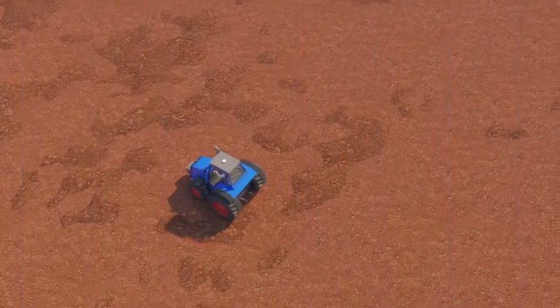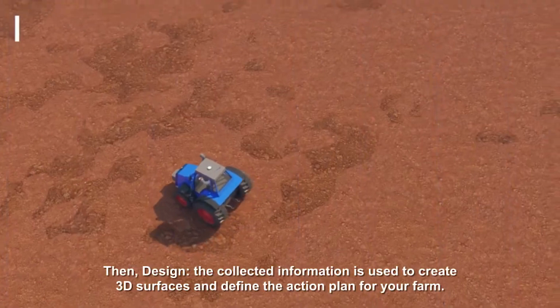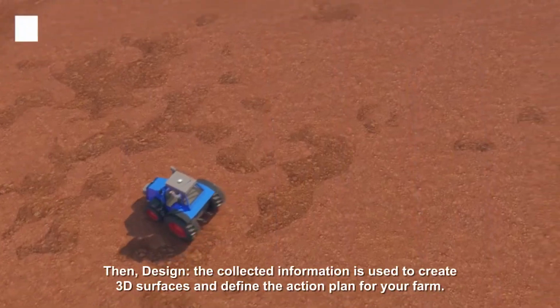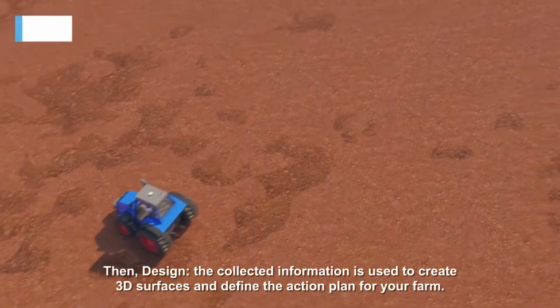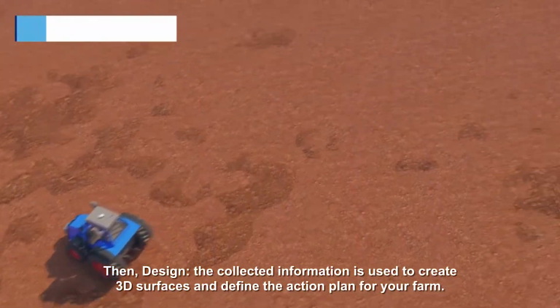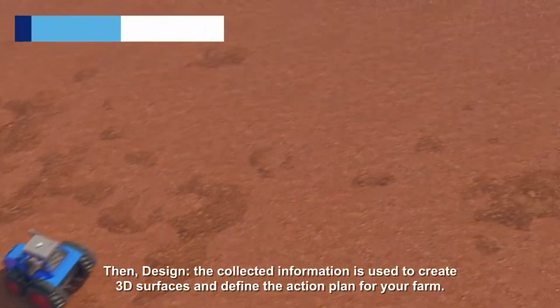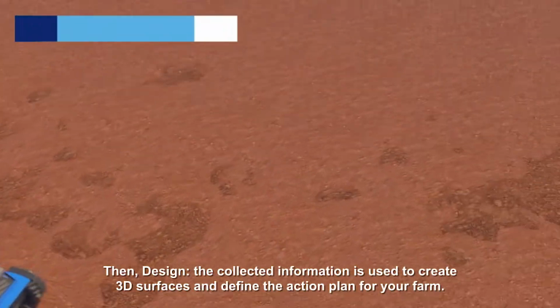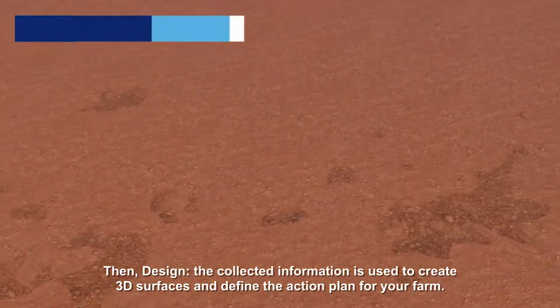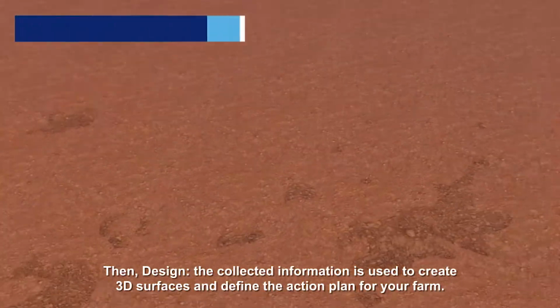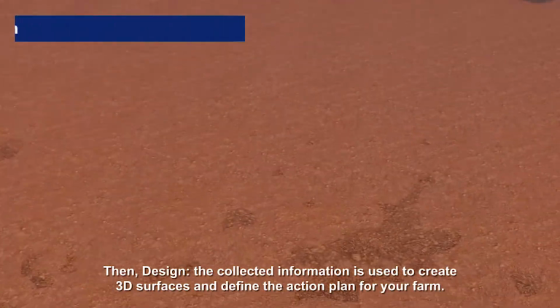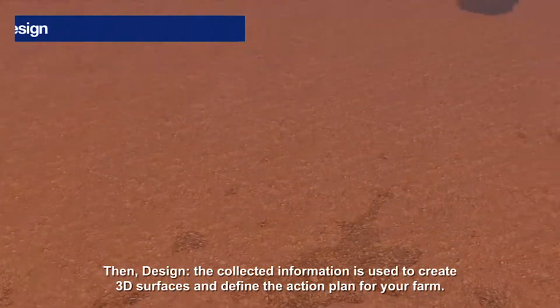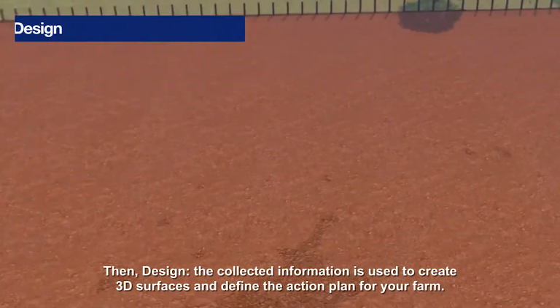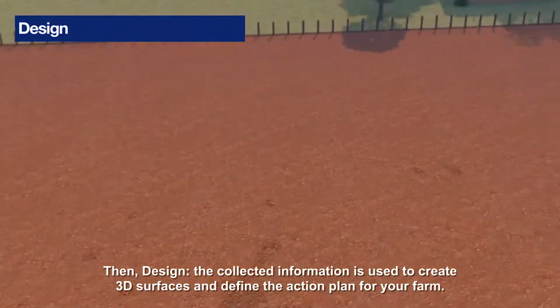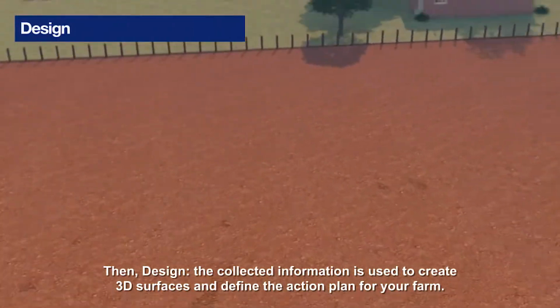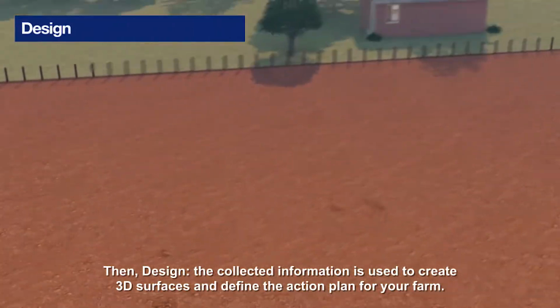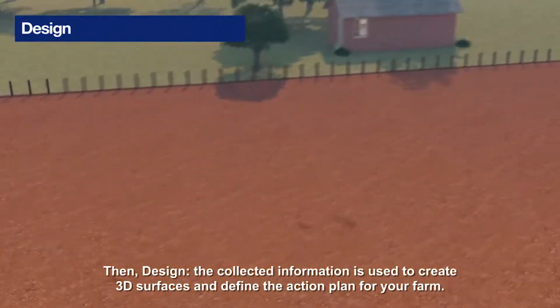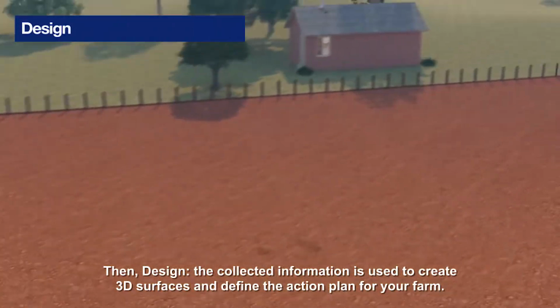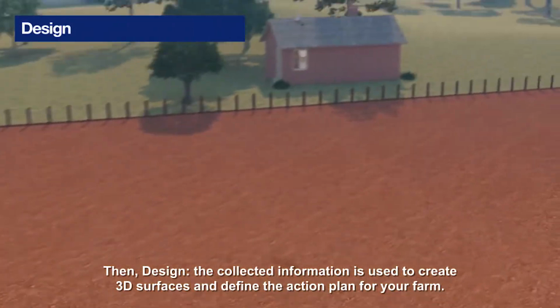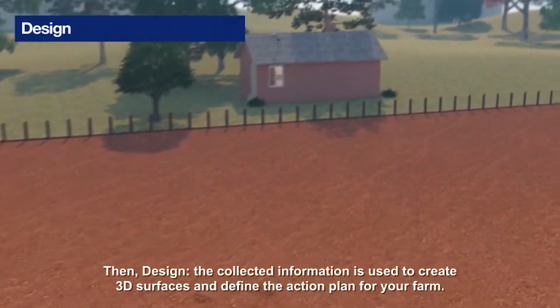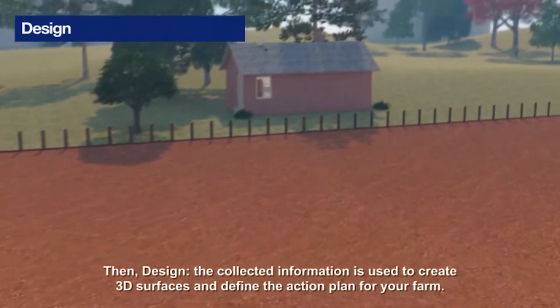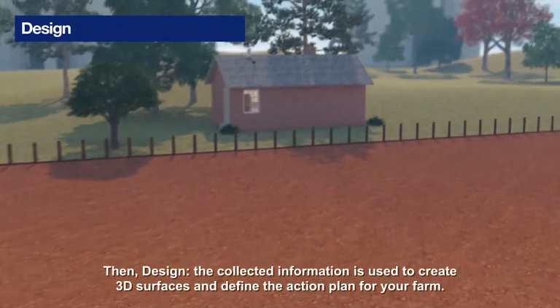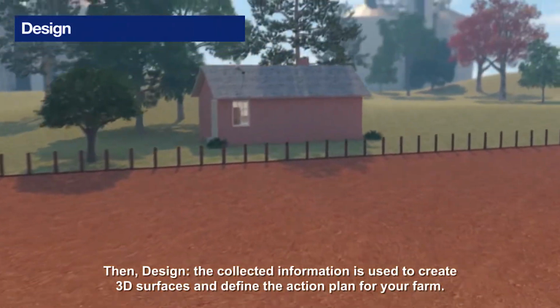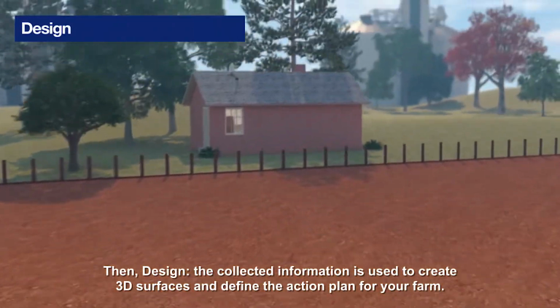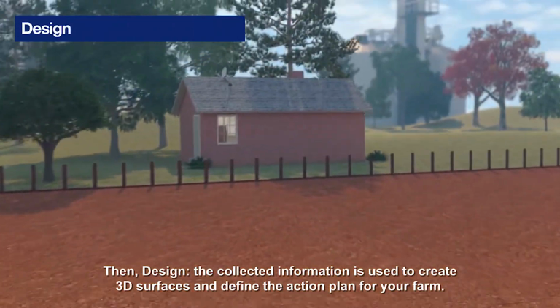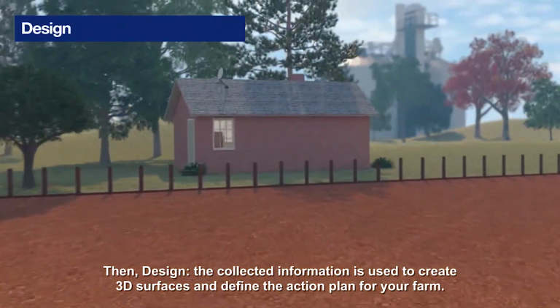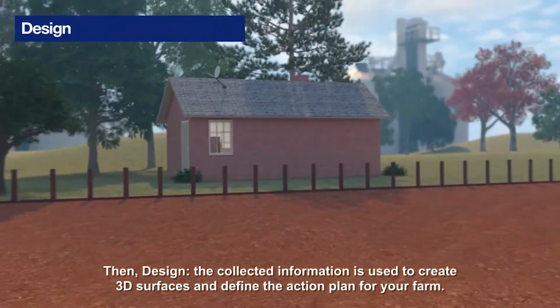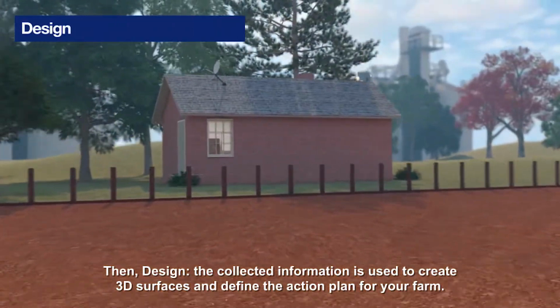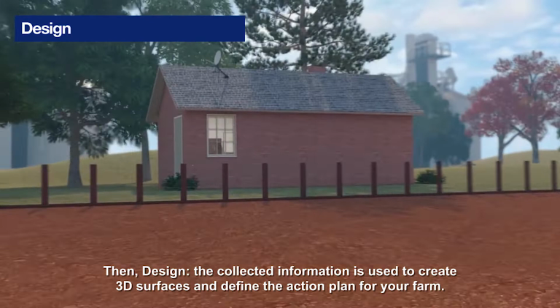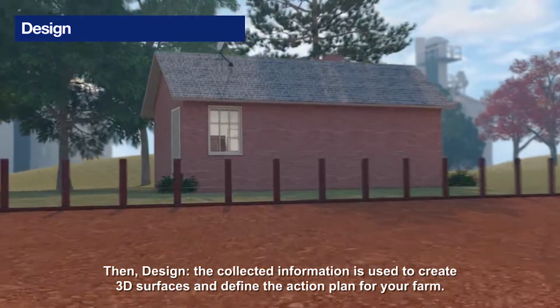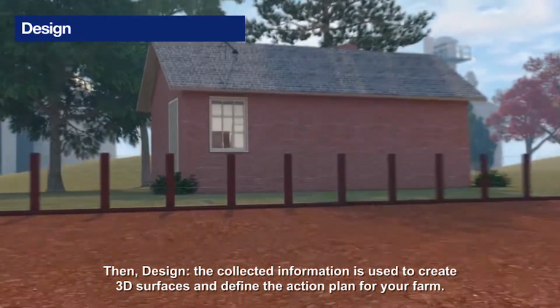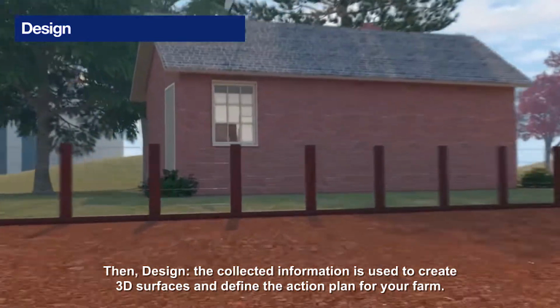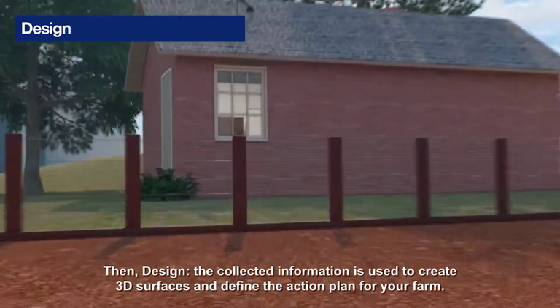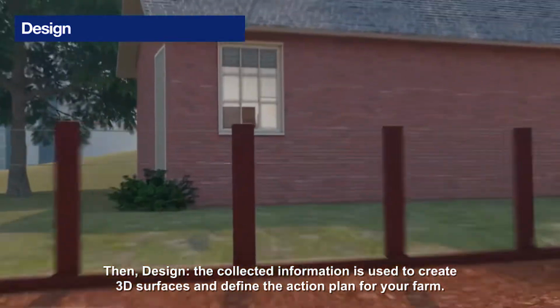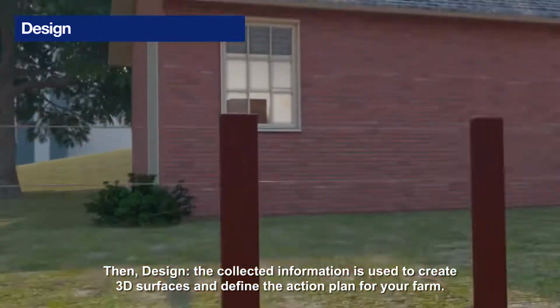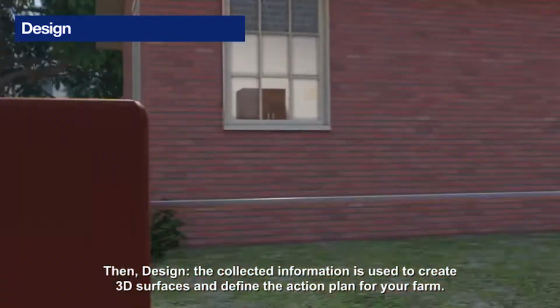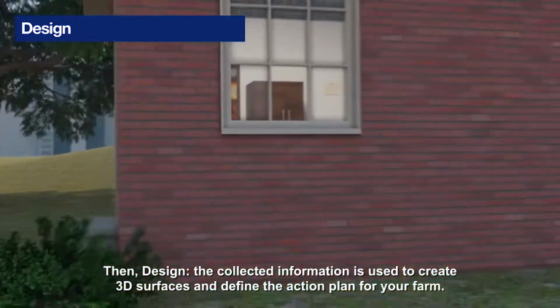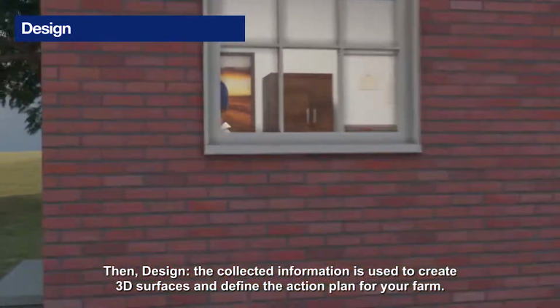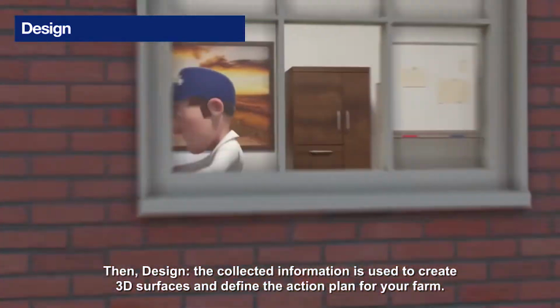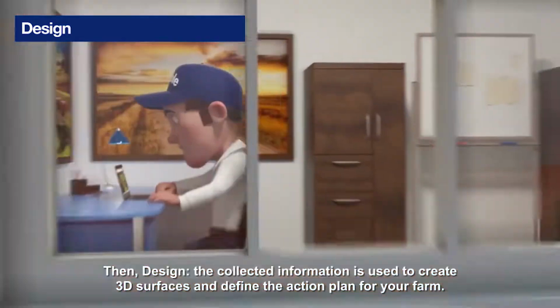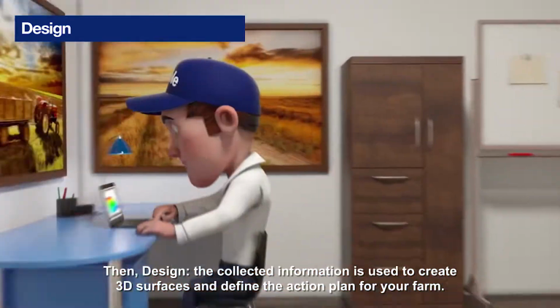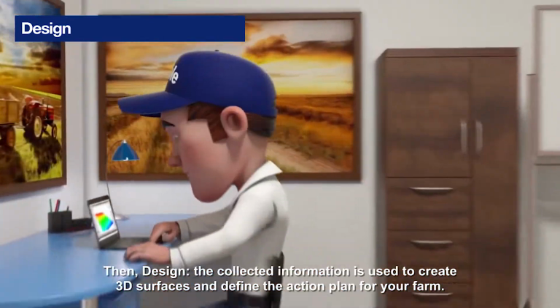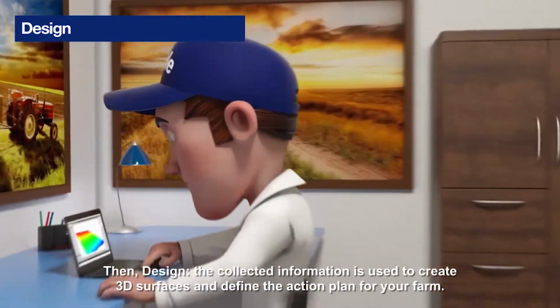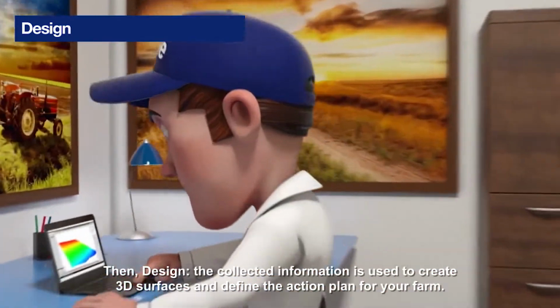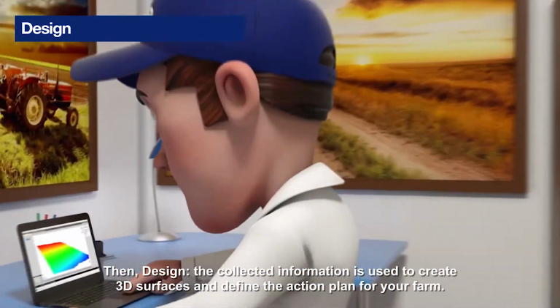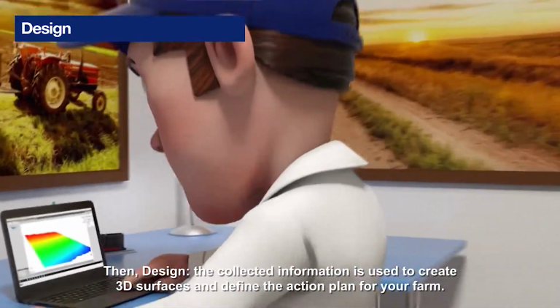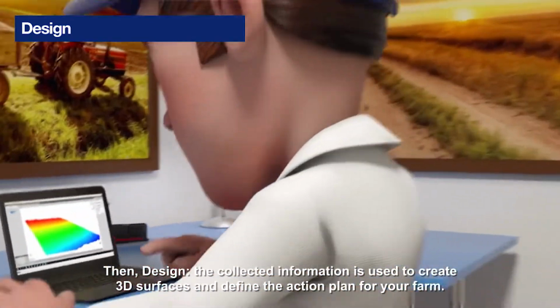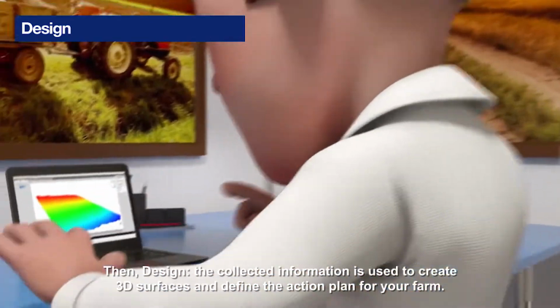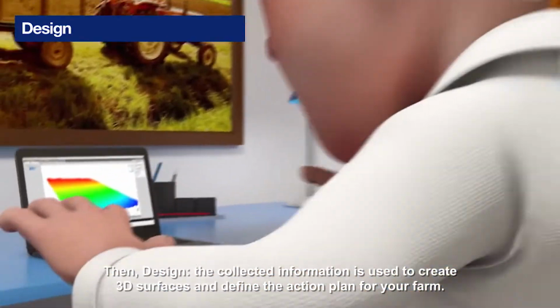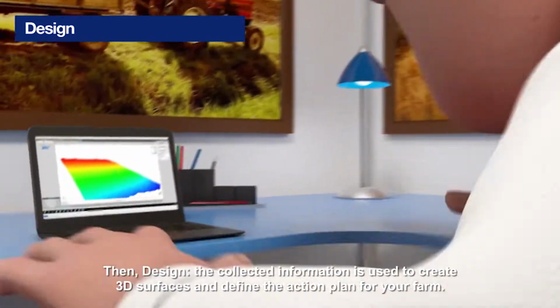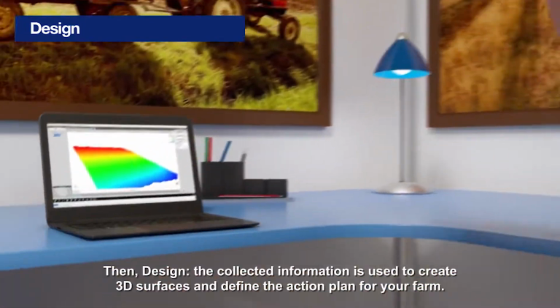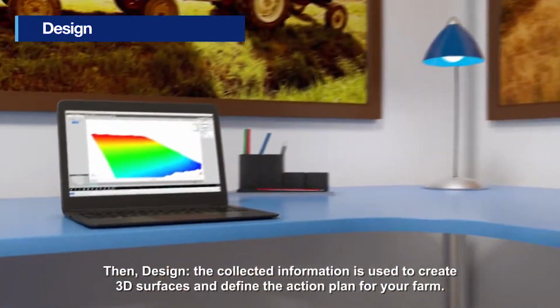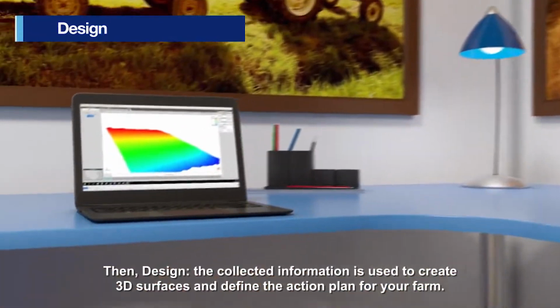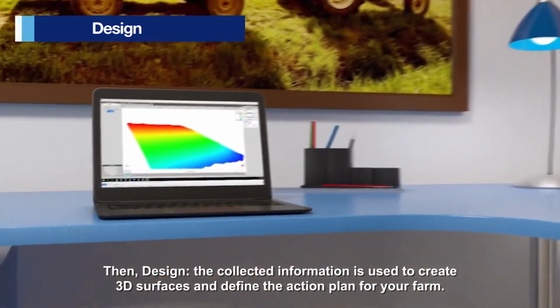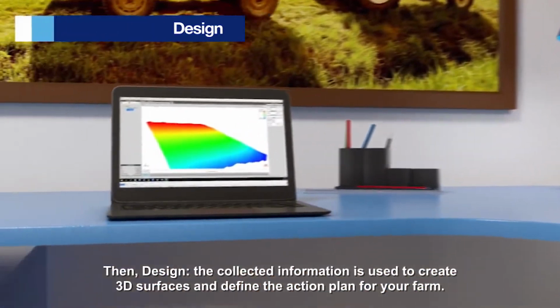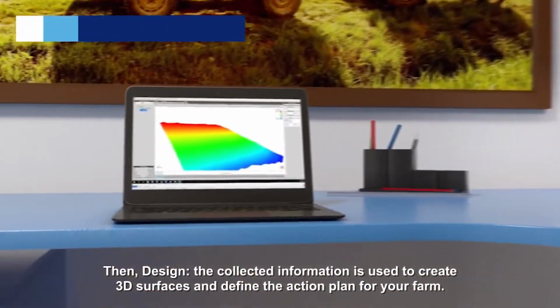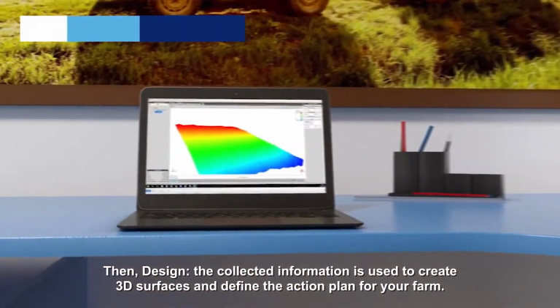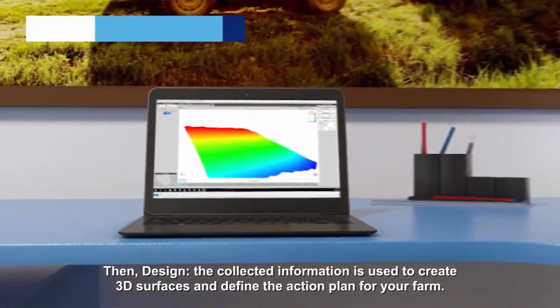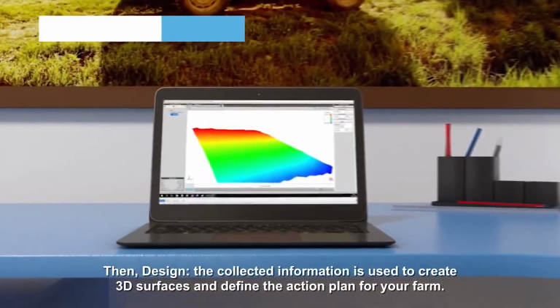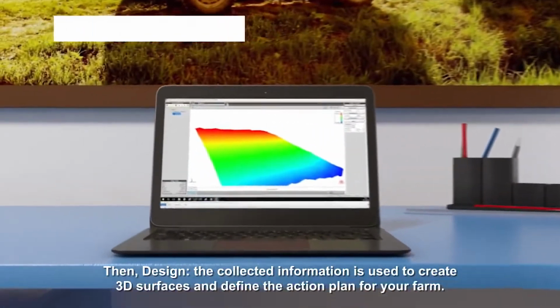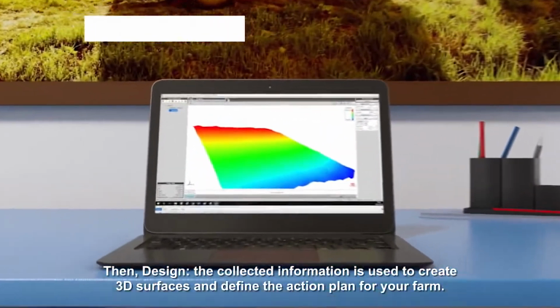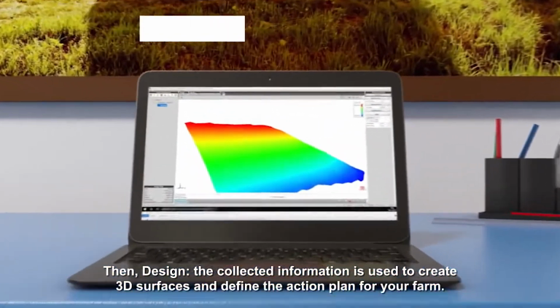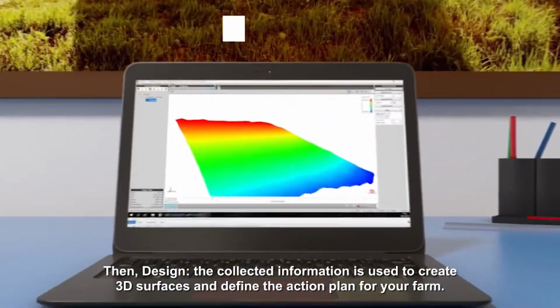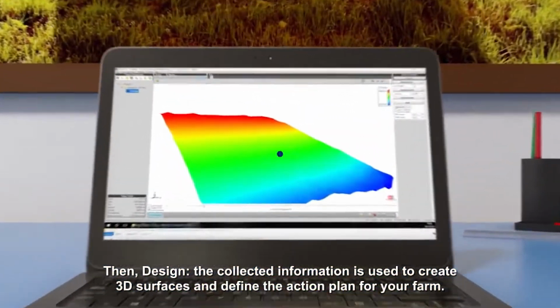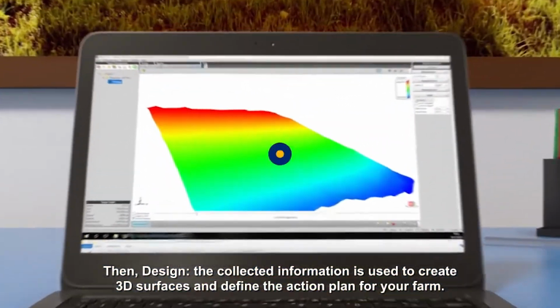Then, design. The collected information is used to create 3D surfaces and define the action plan for your farm.